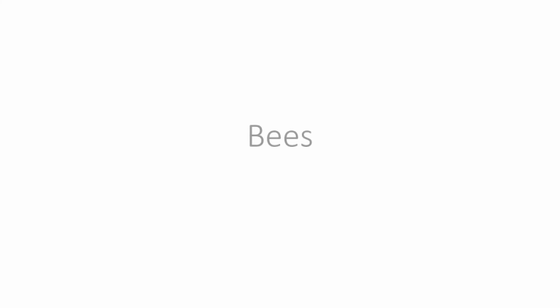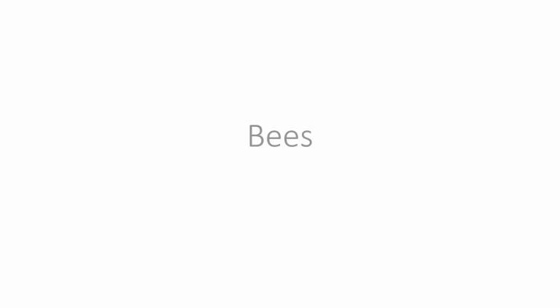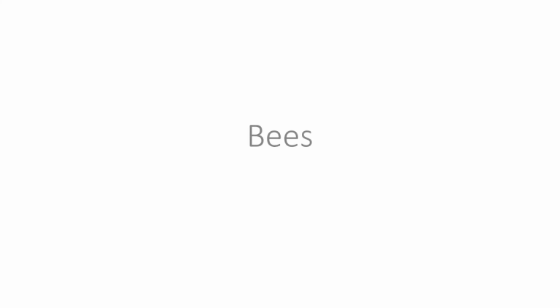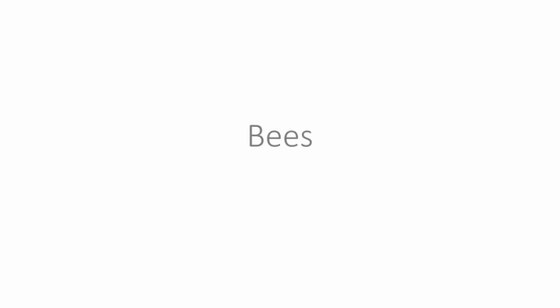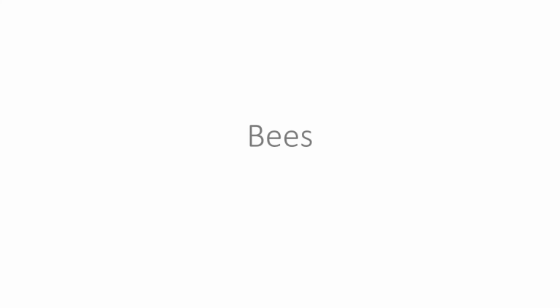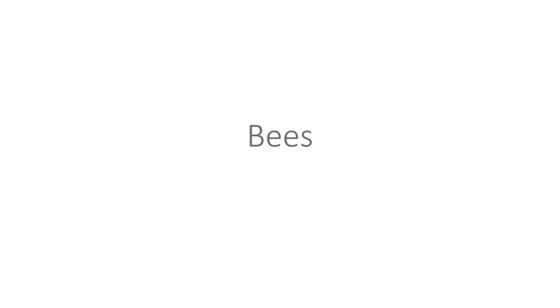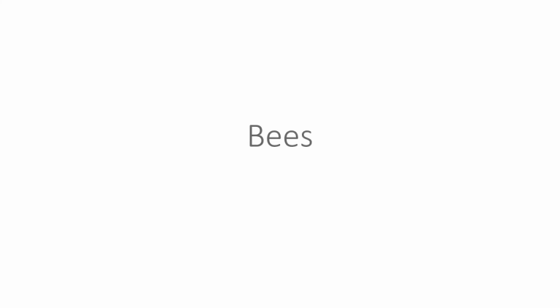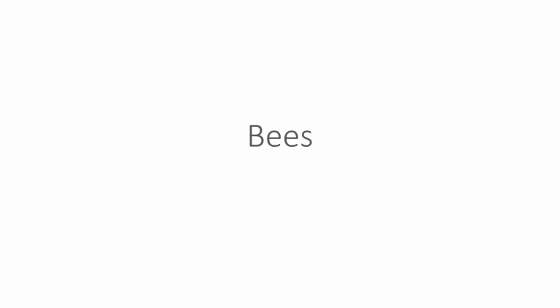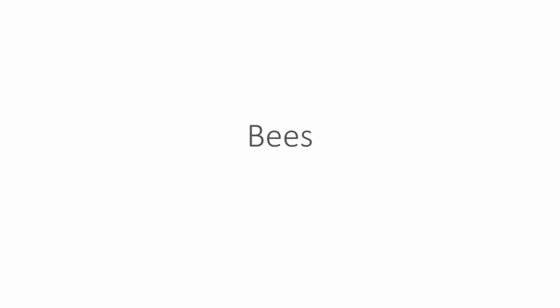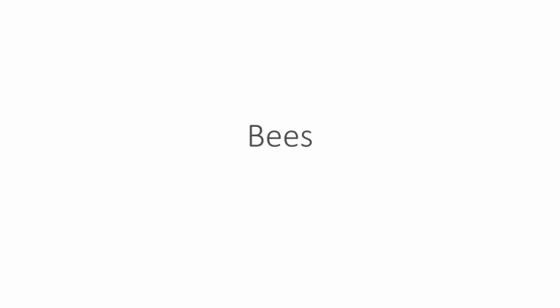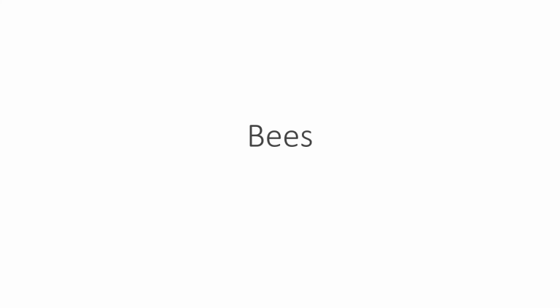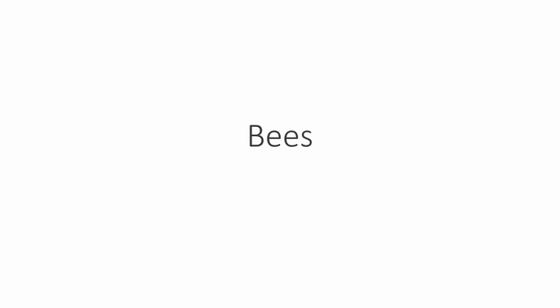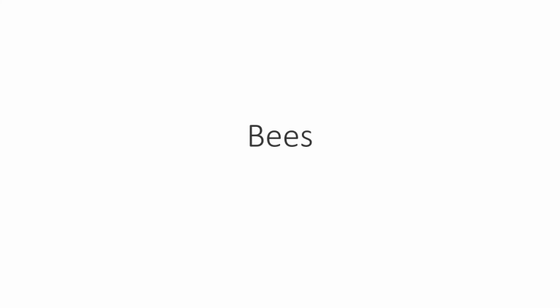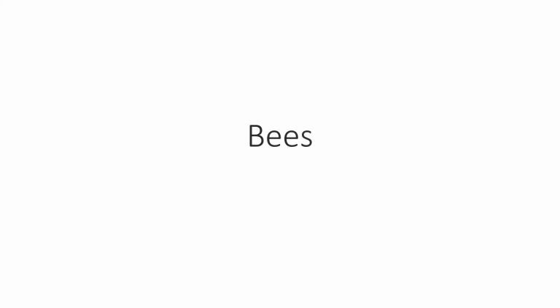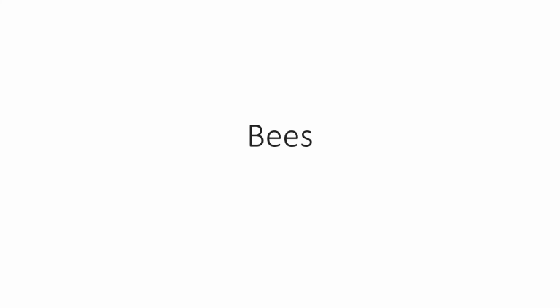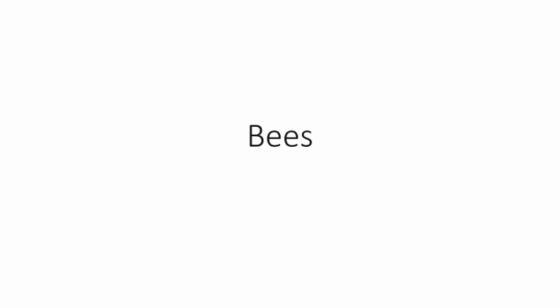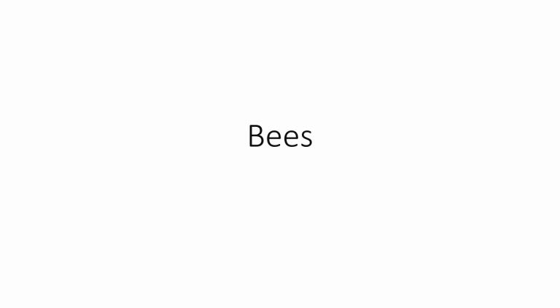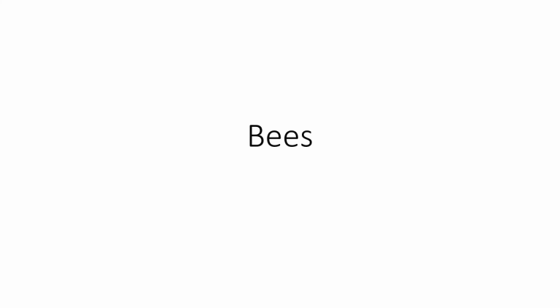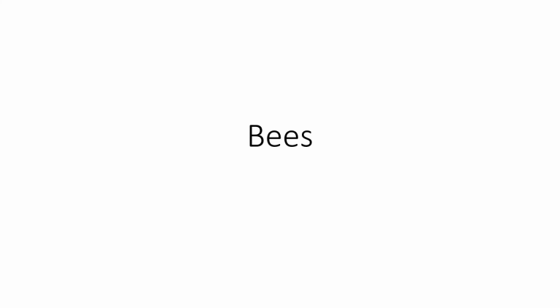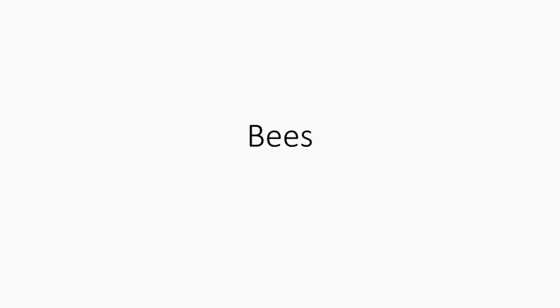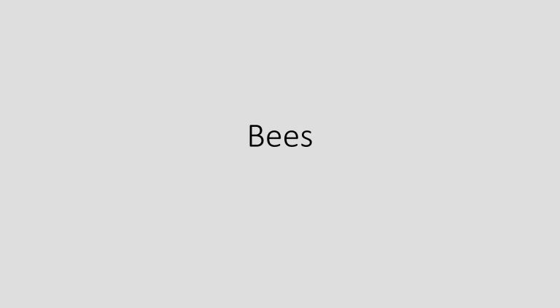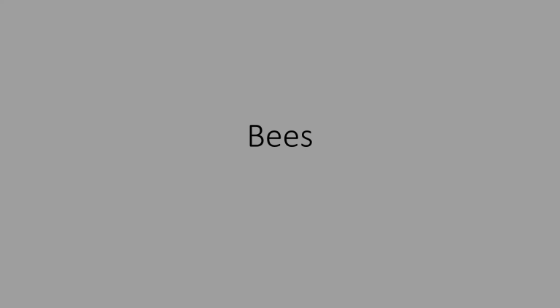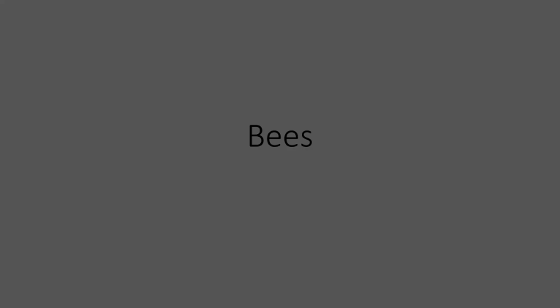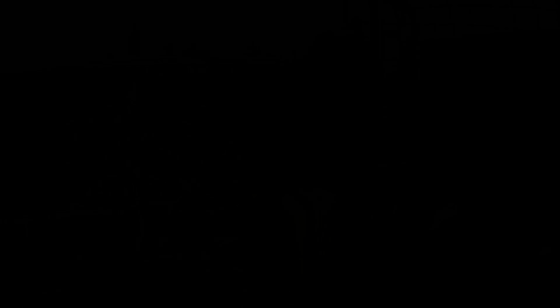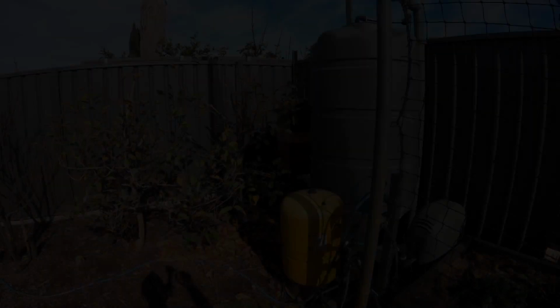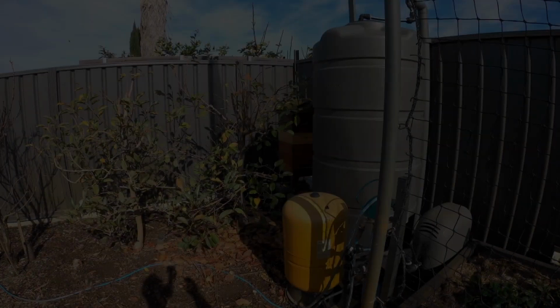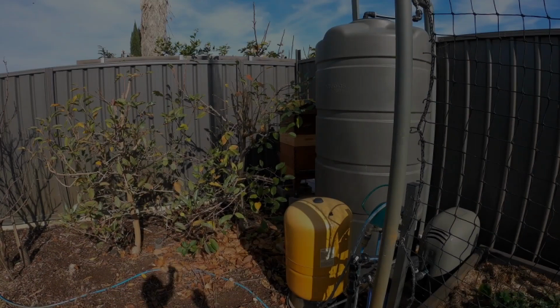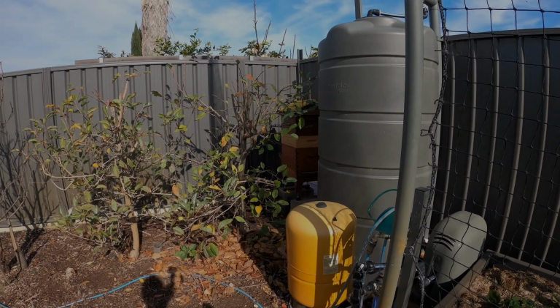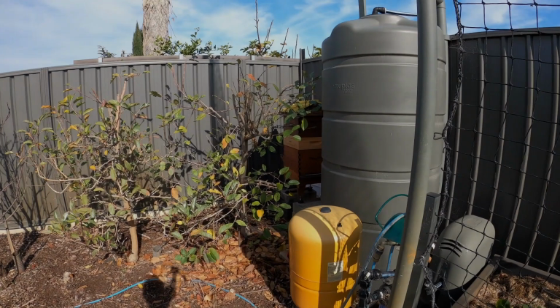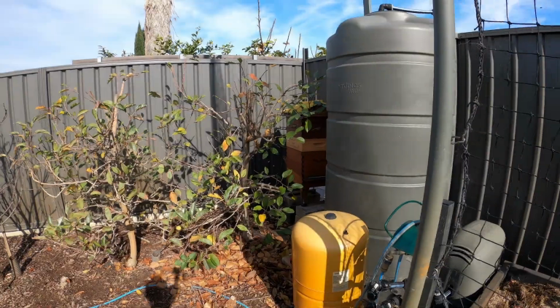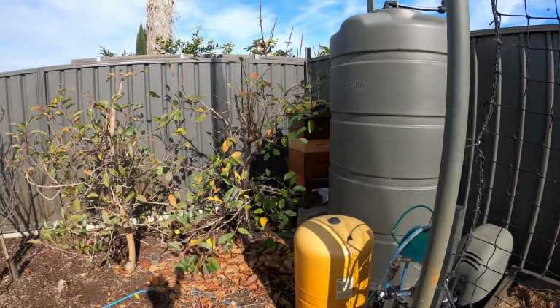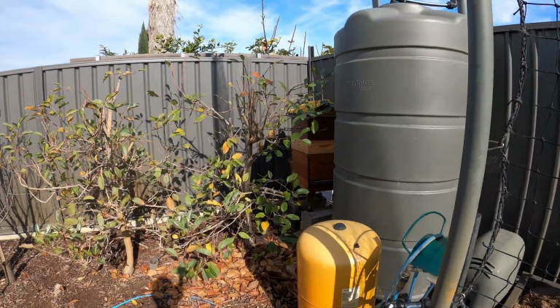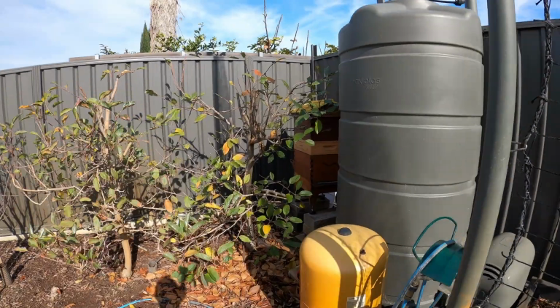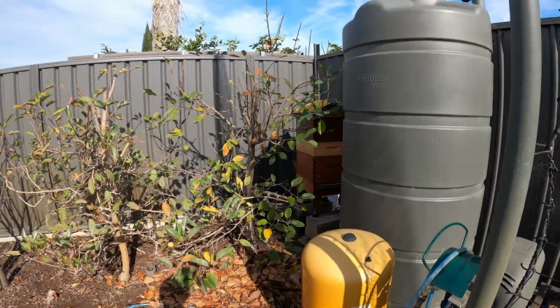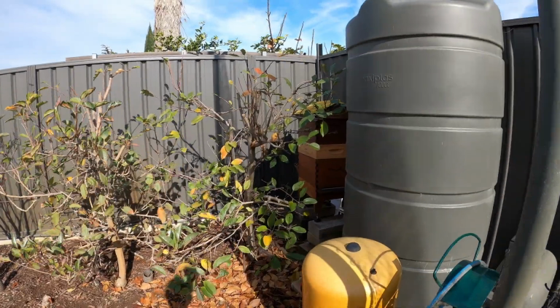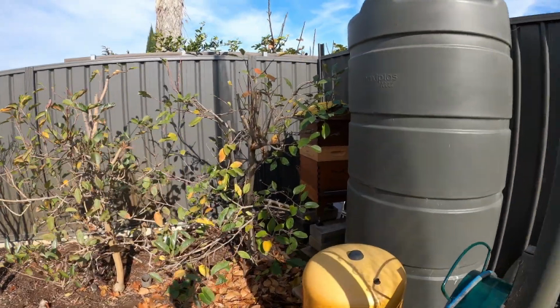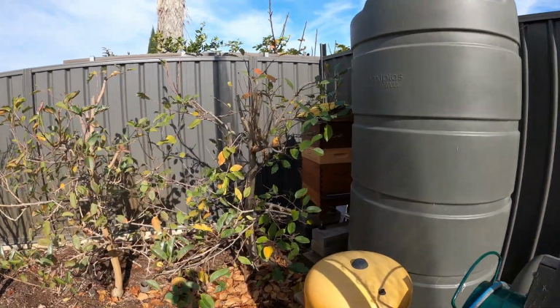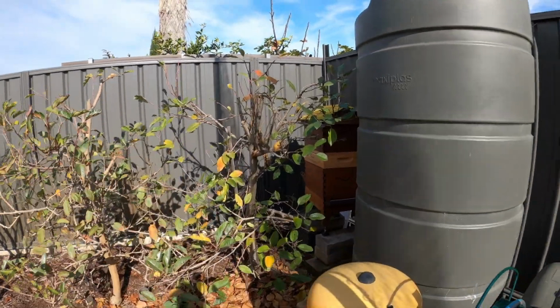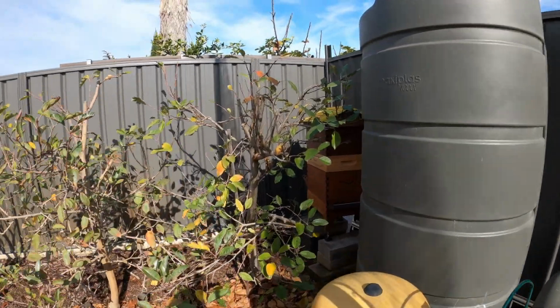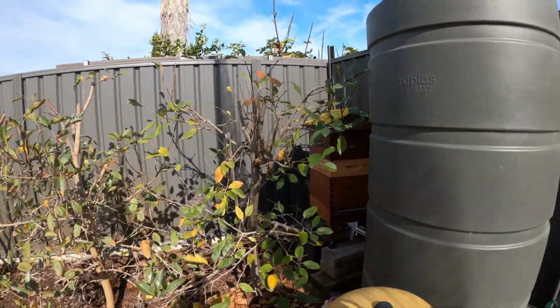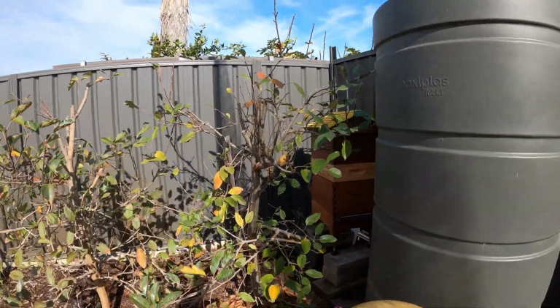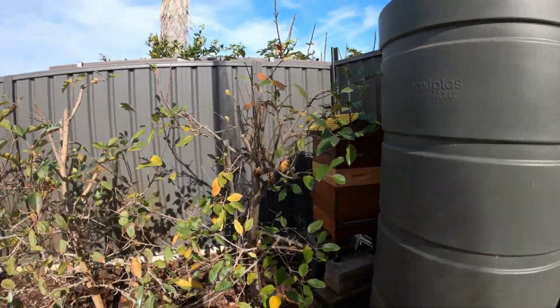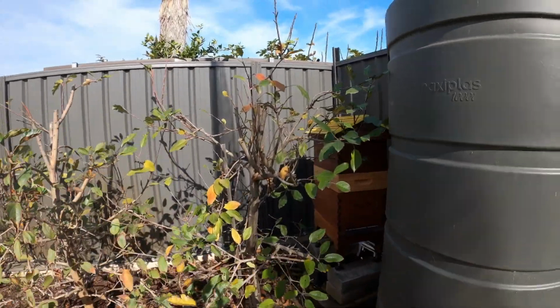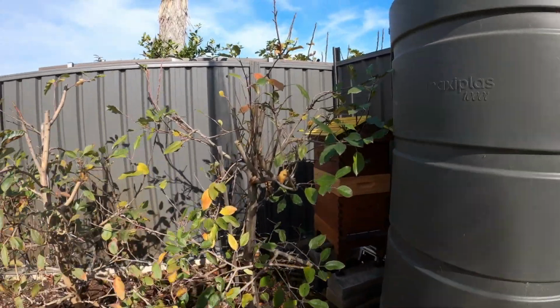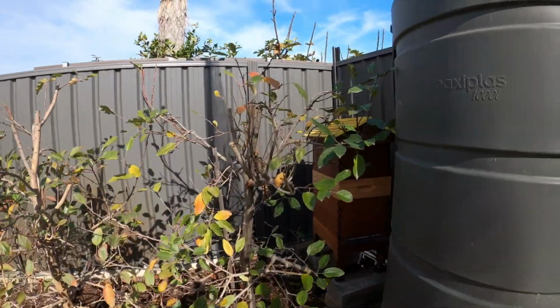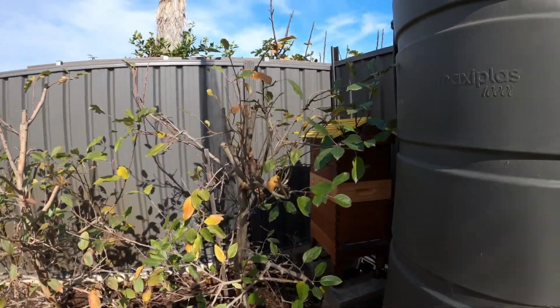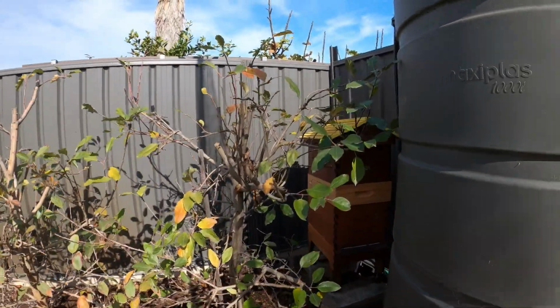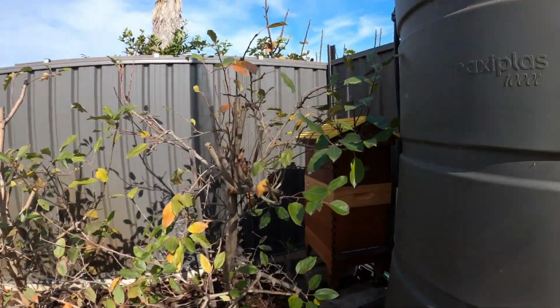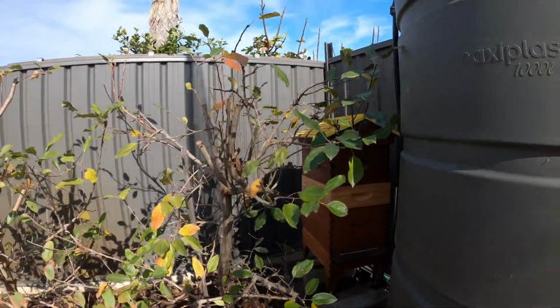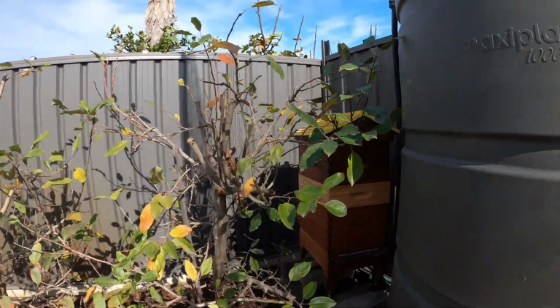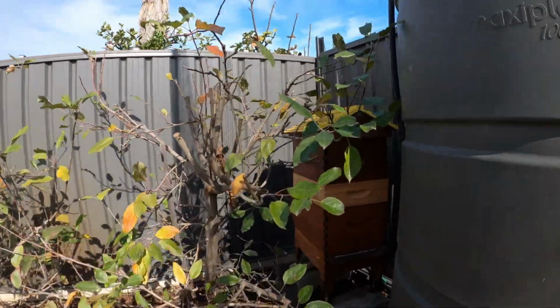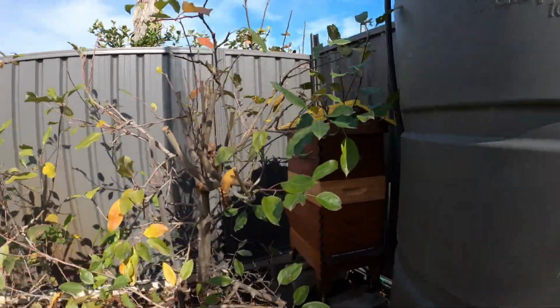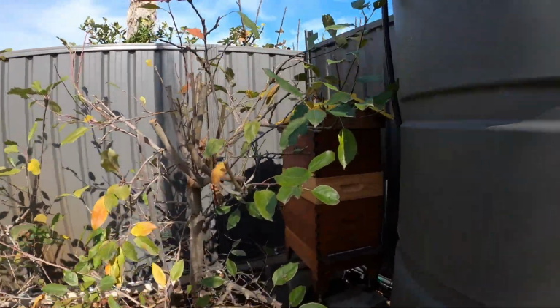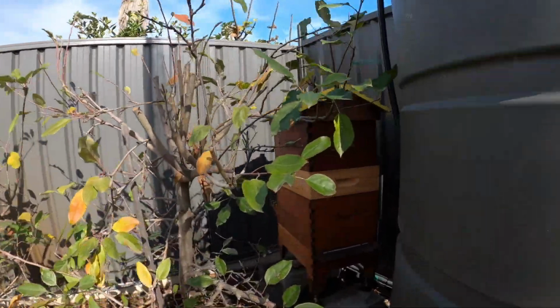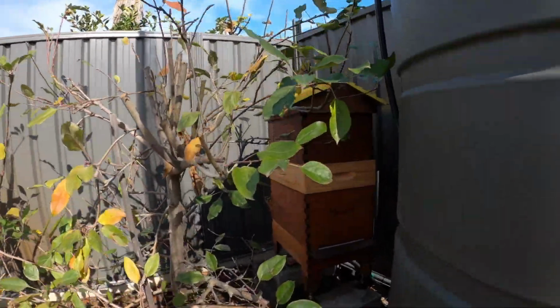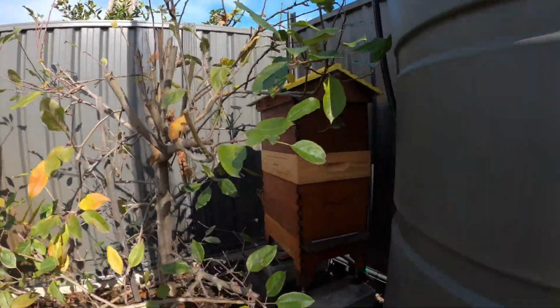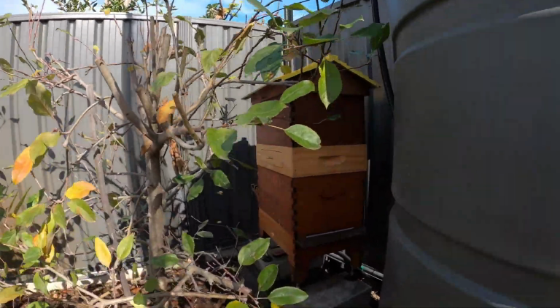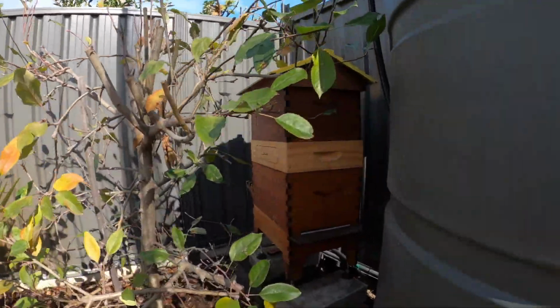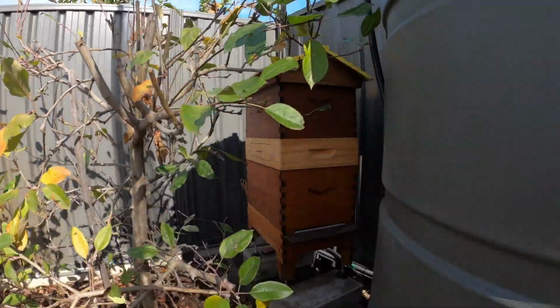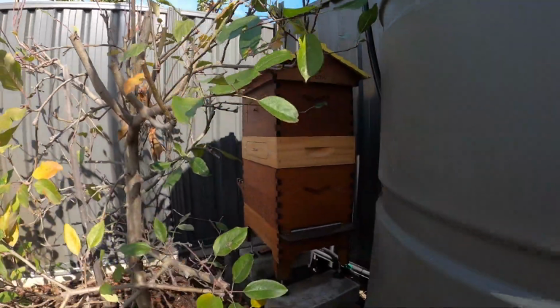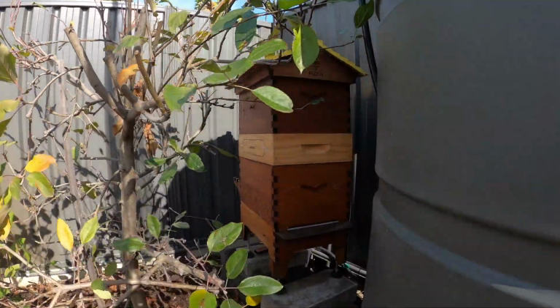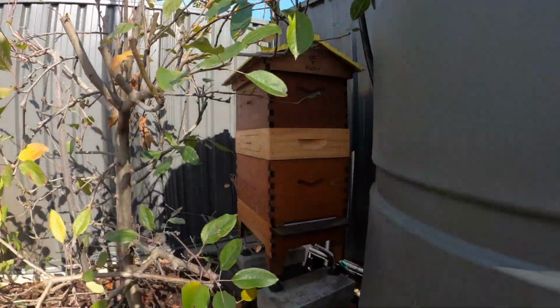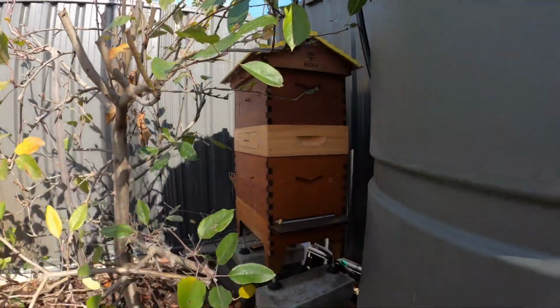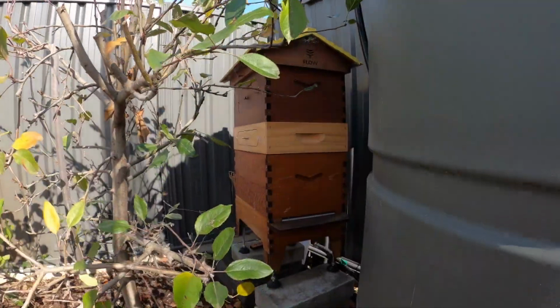Our beehive improves pollination throughout the neighbourhood and produces honey in the warmer months.